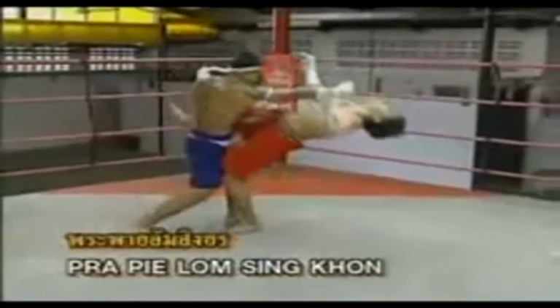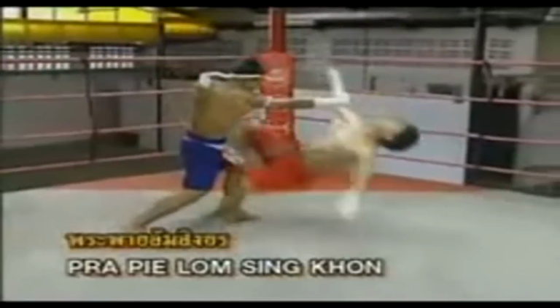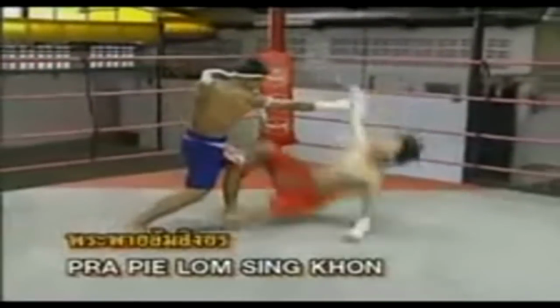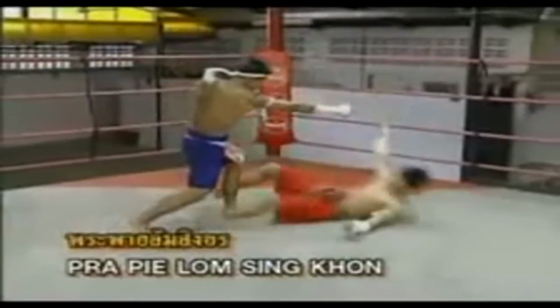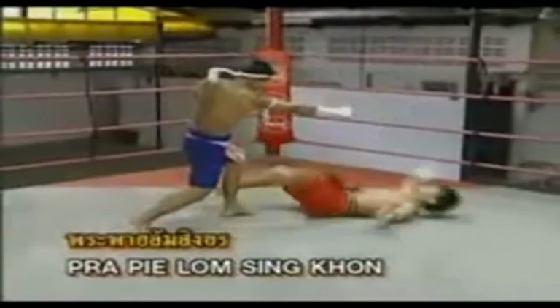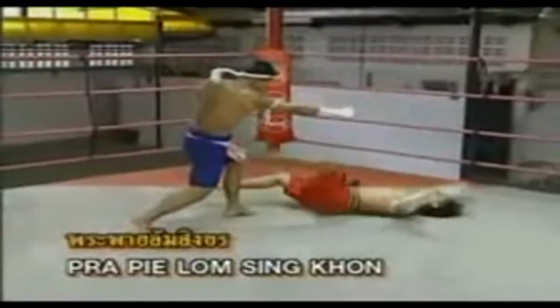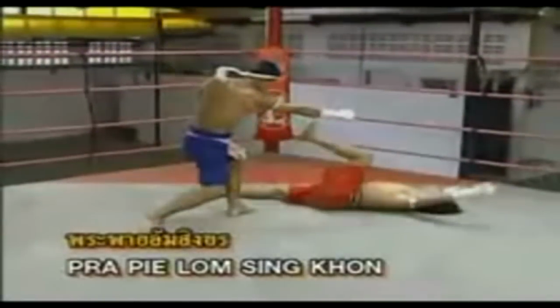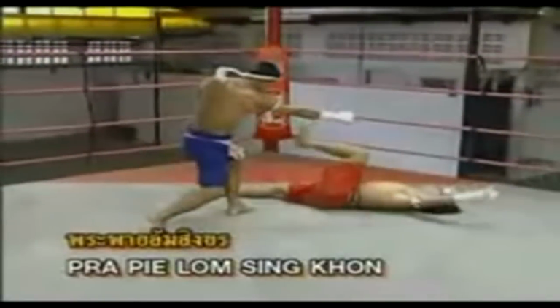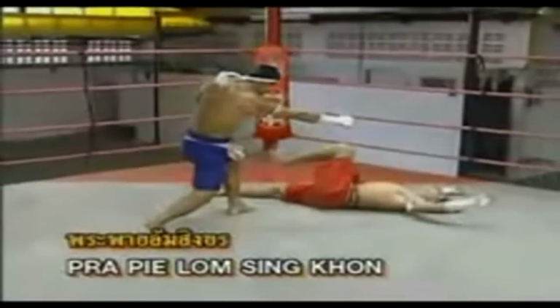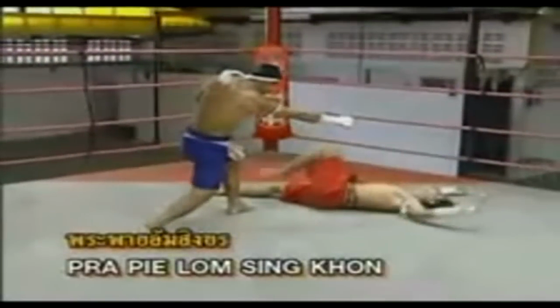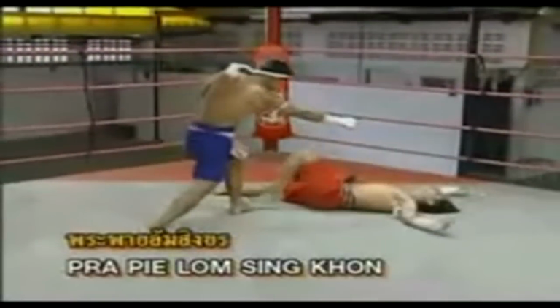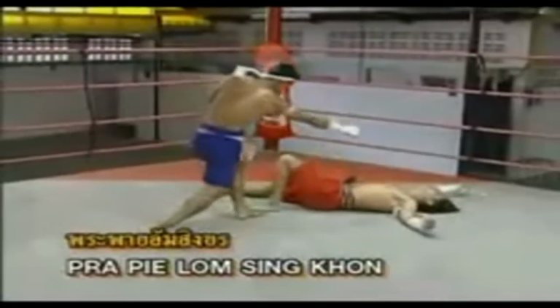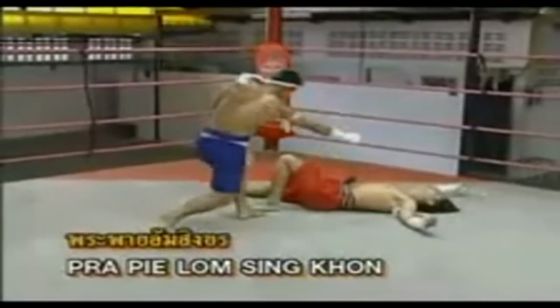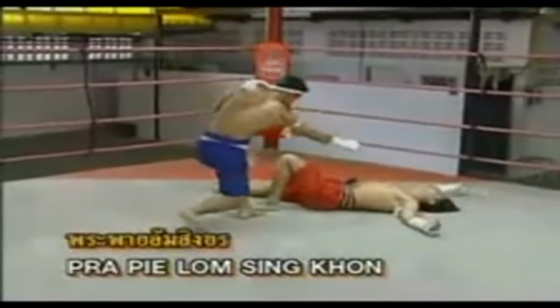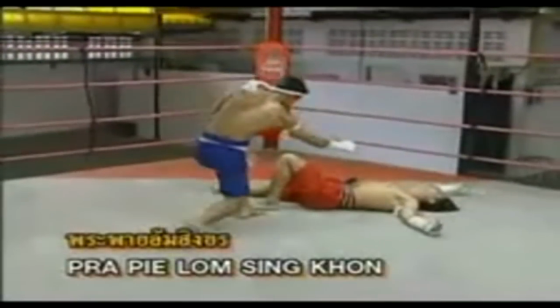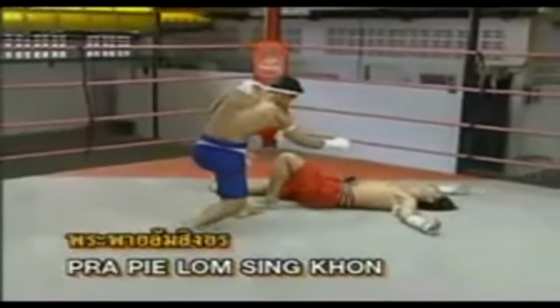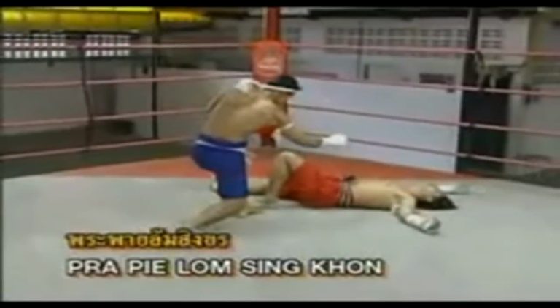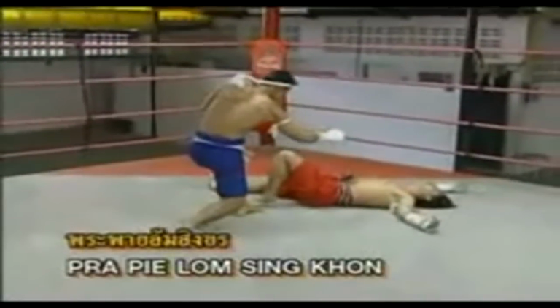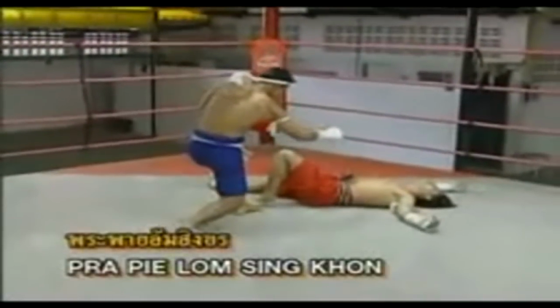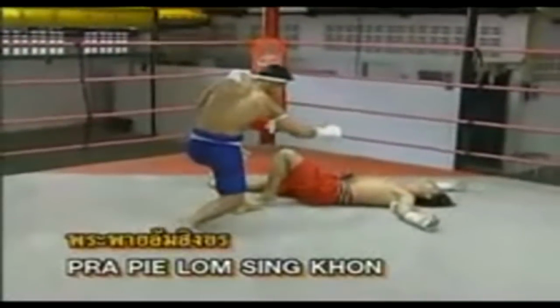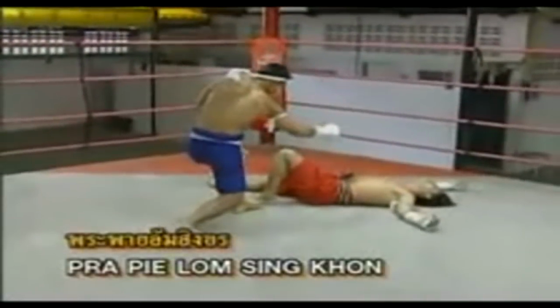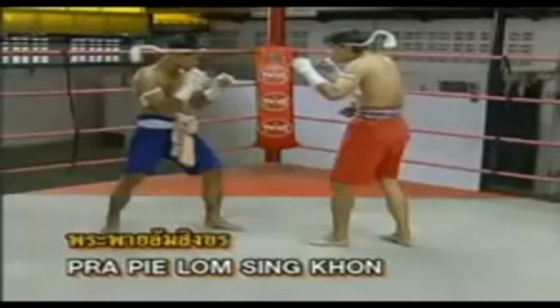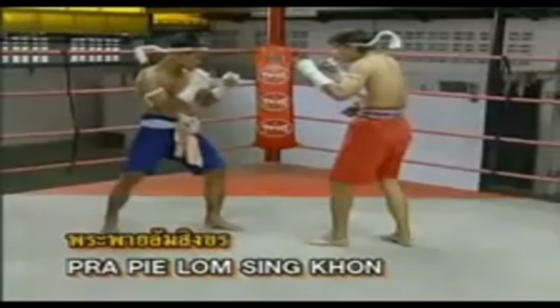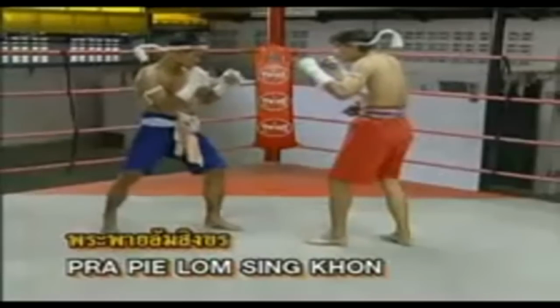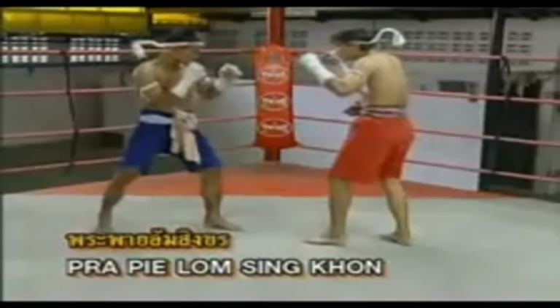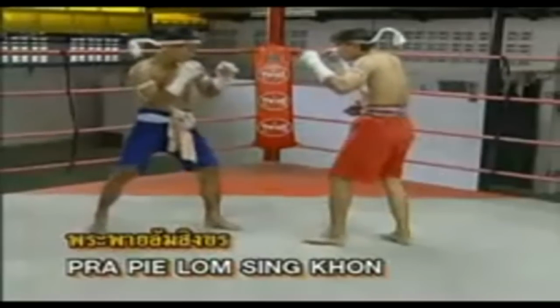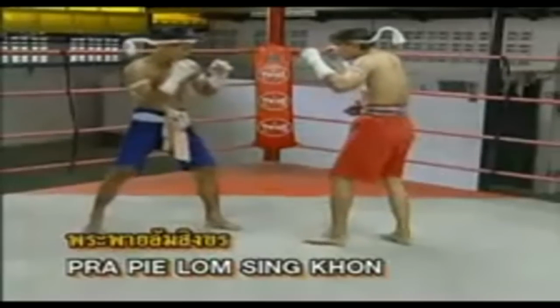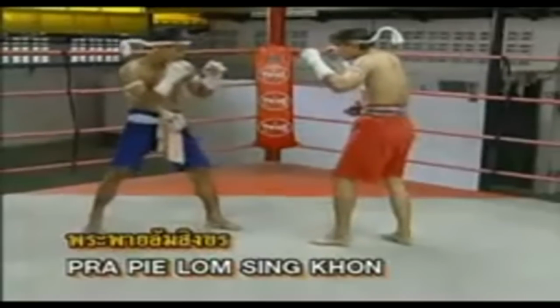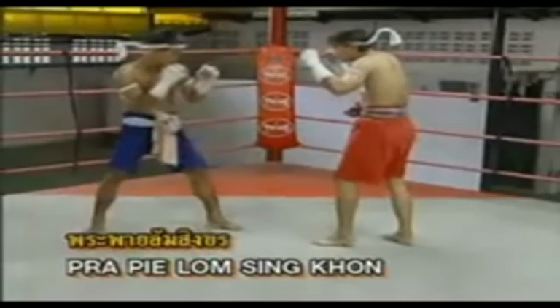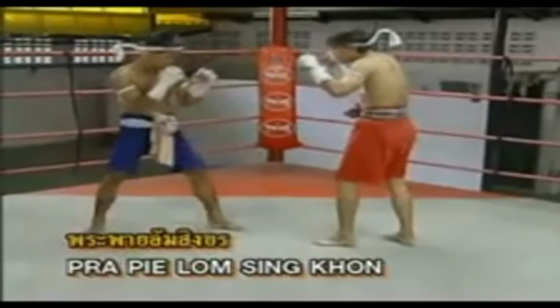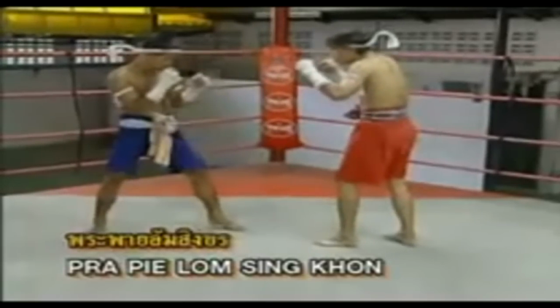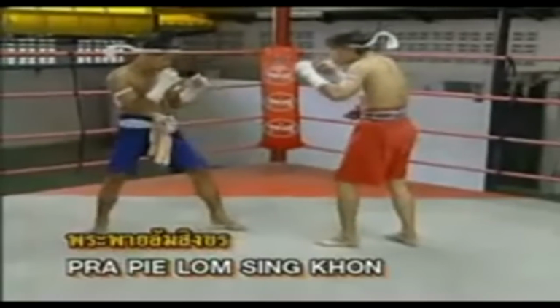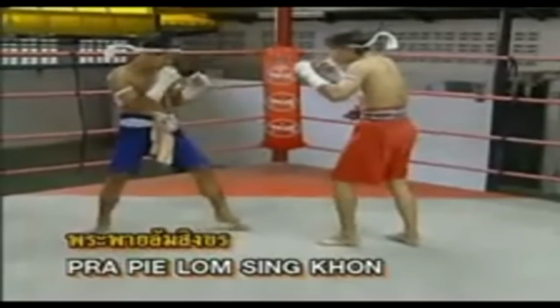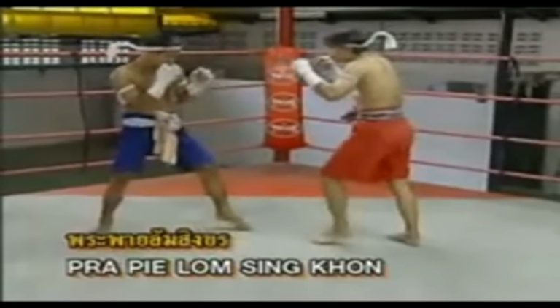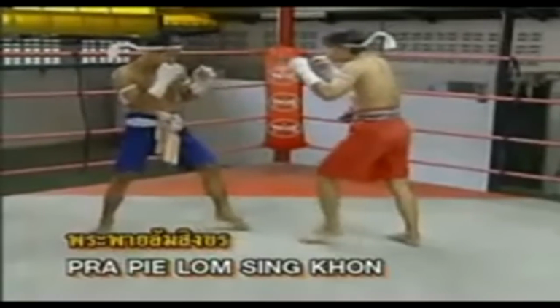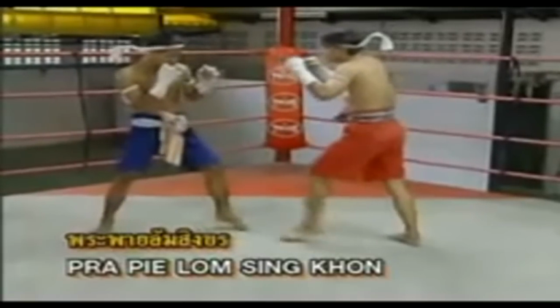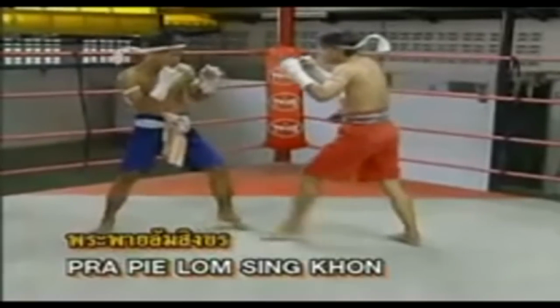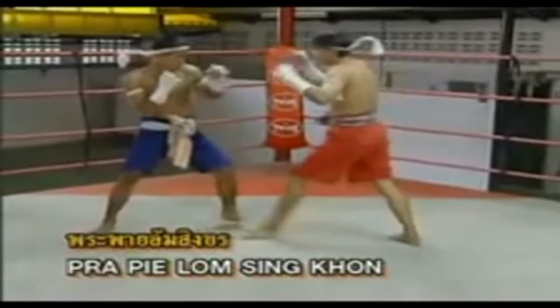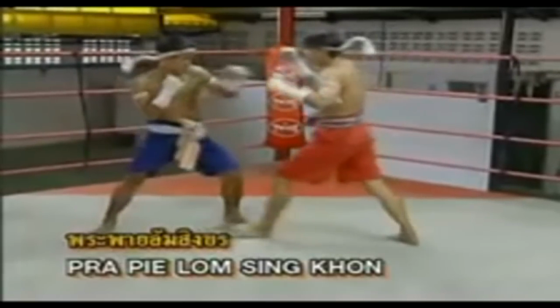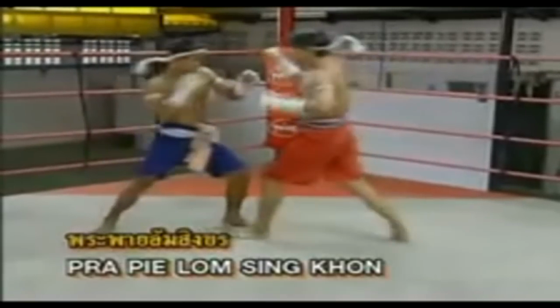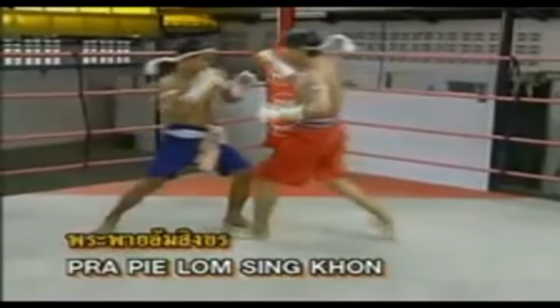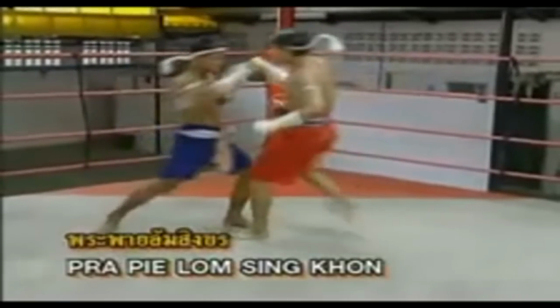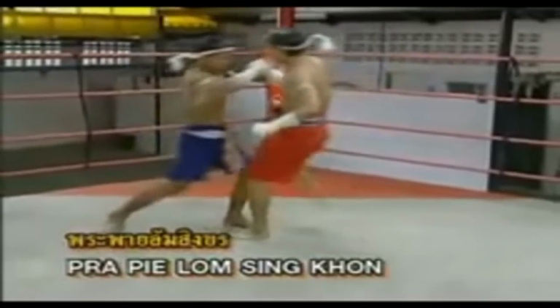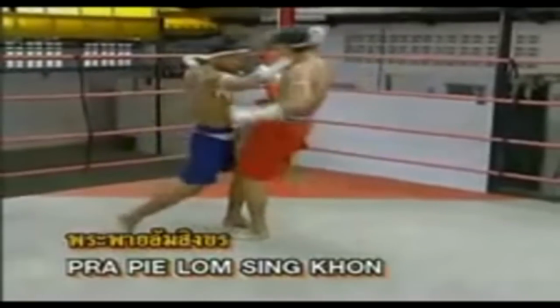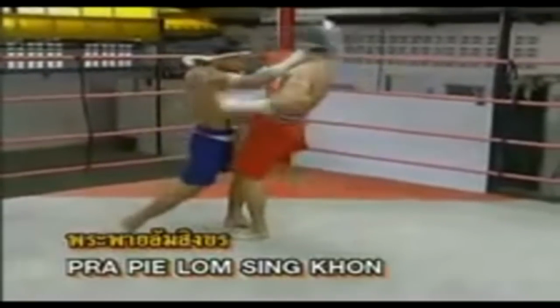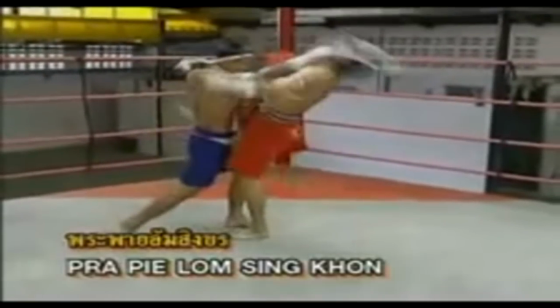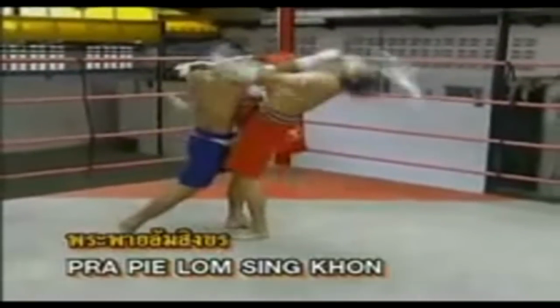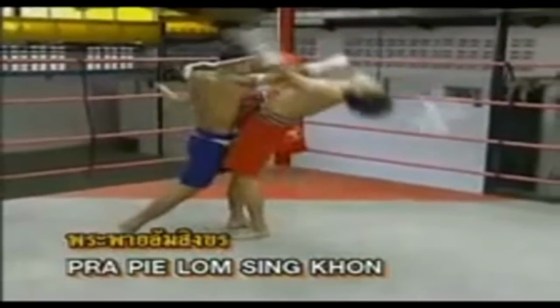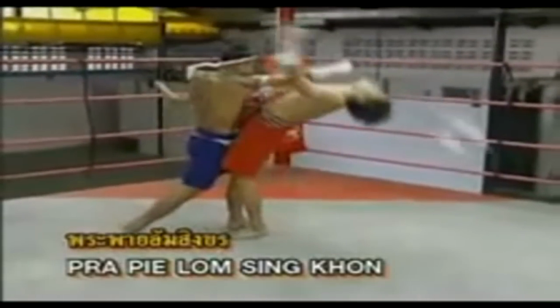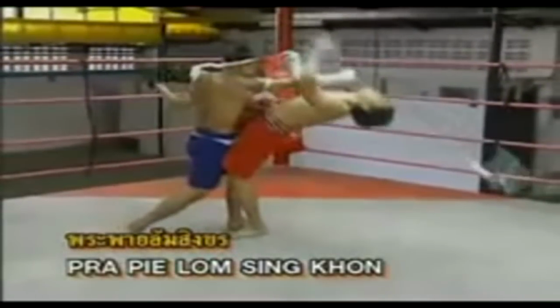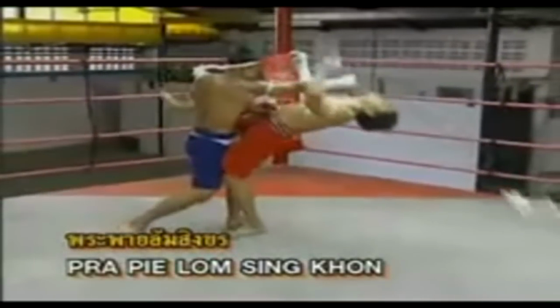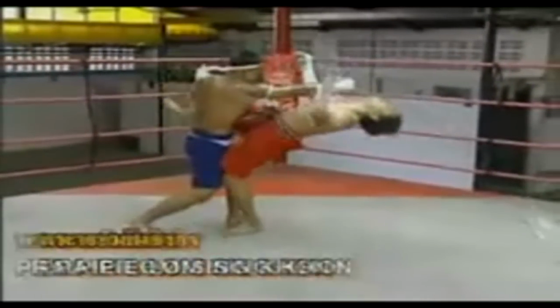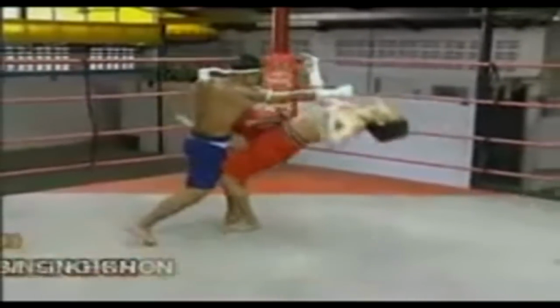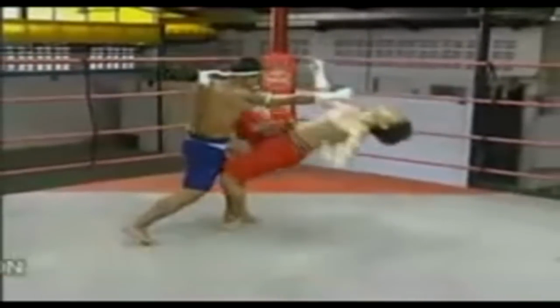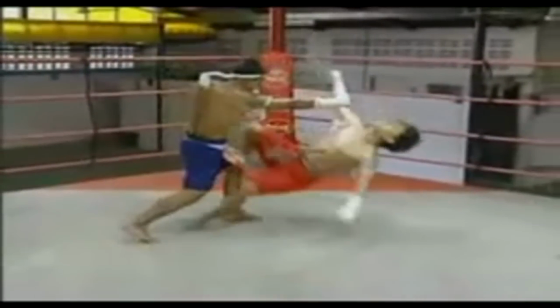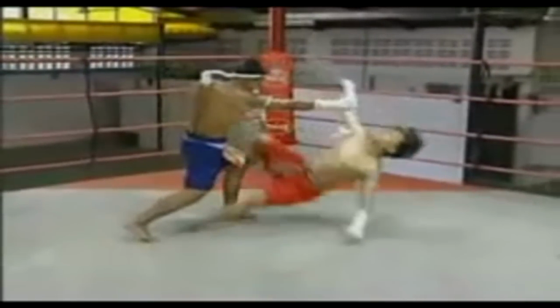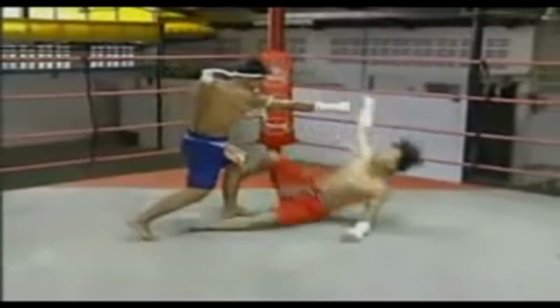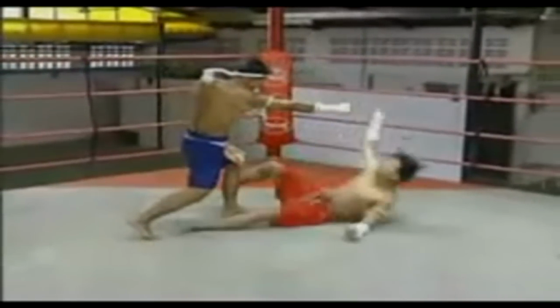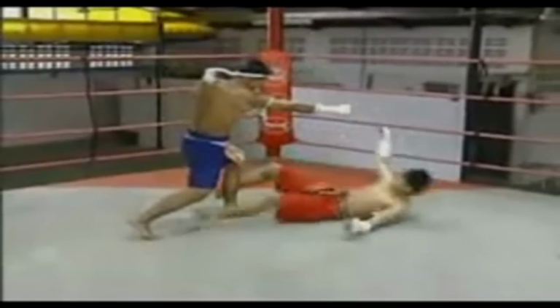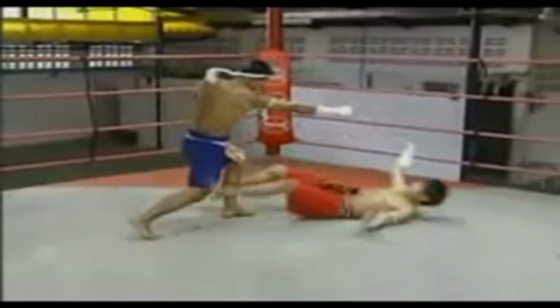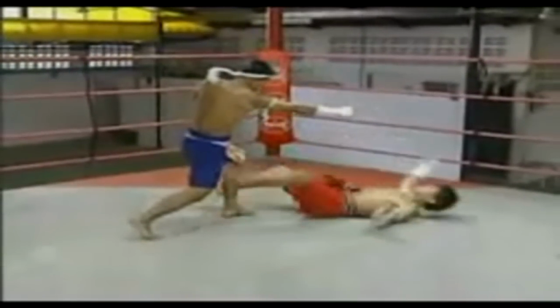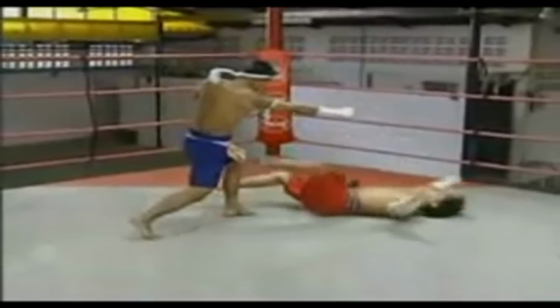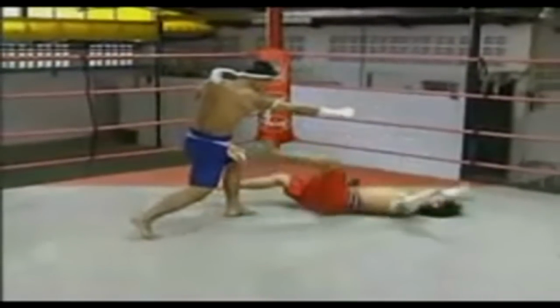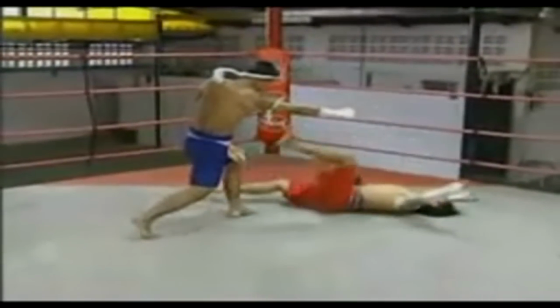Pha Pai Lom Singkorn position — to throw a direct punch to the opponent's neck with a well-maintained guard.